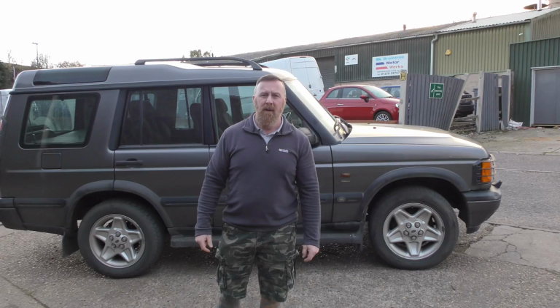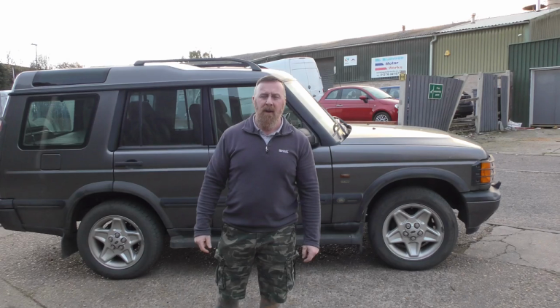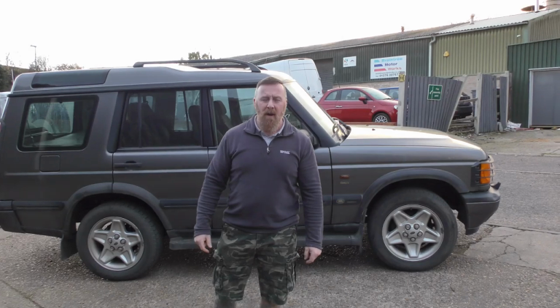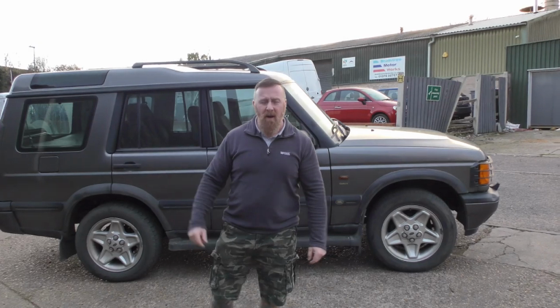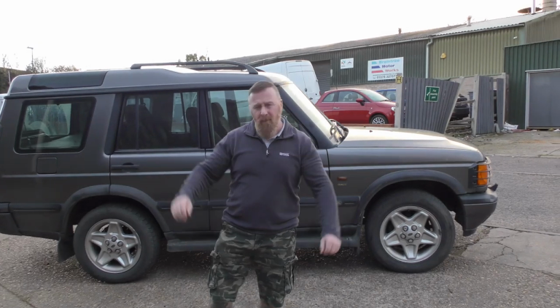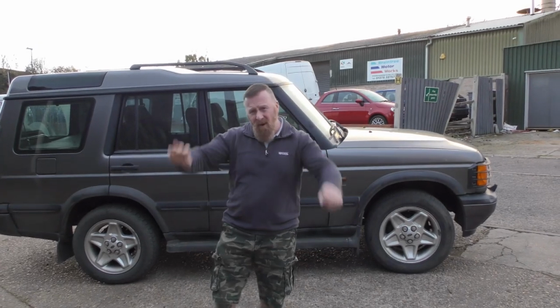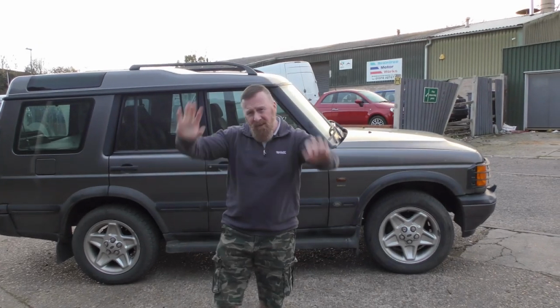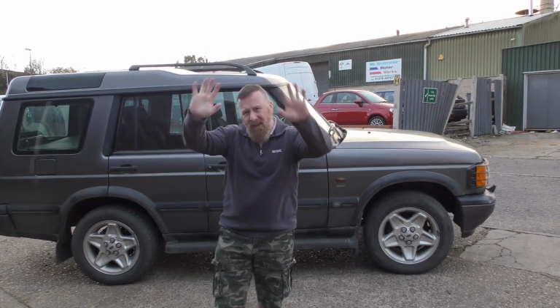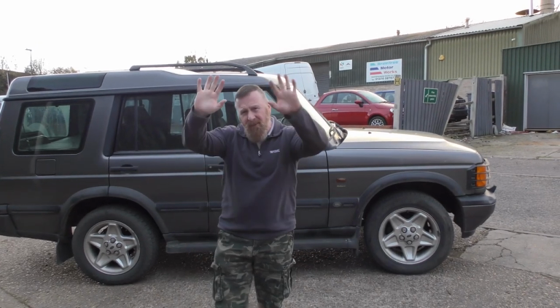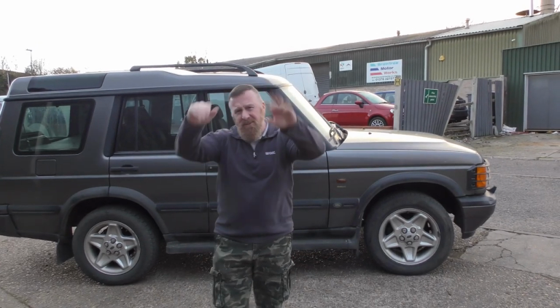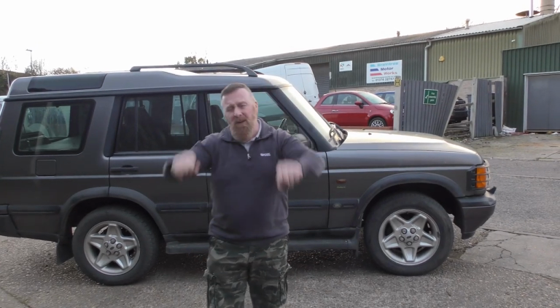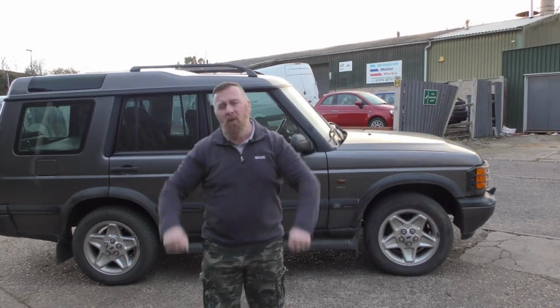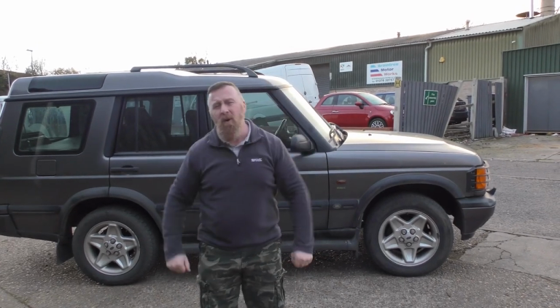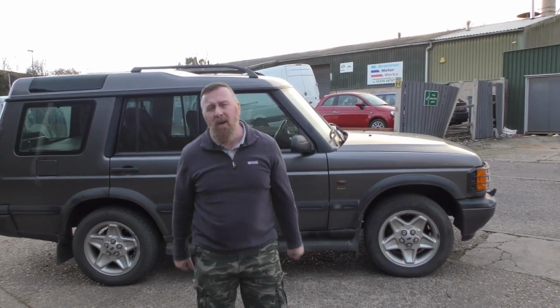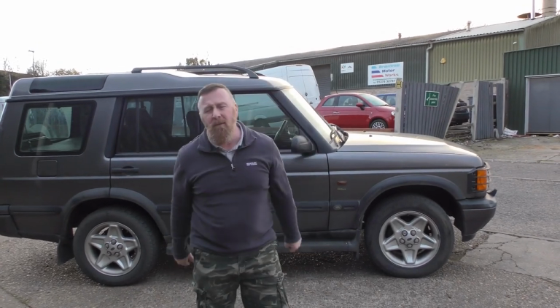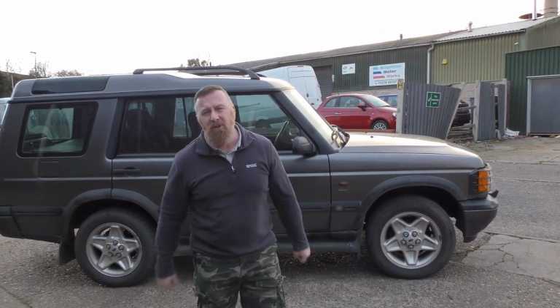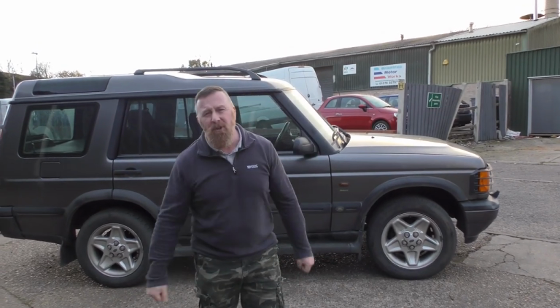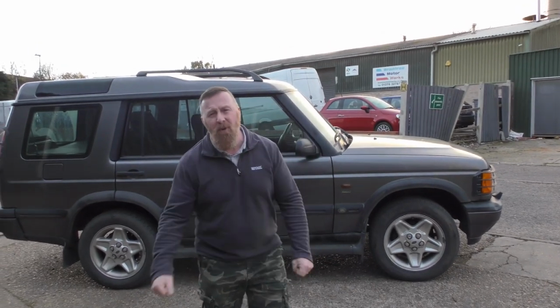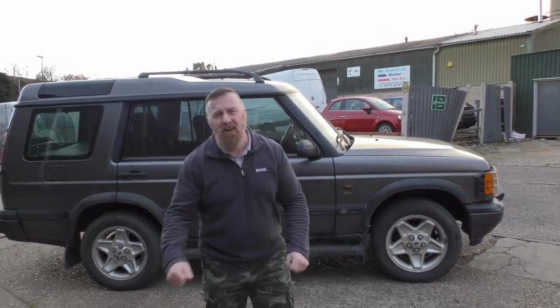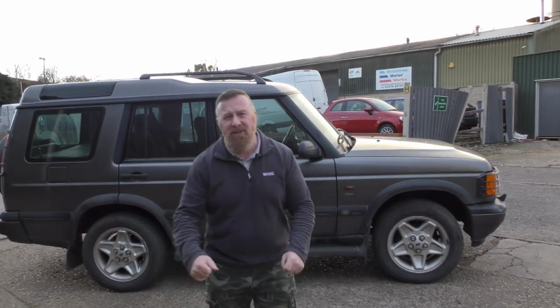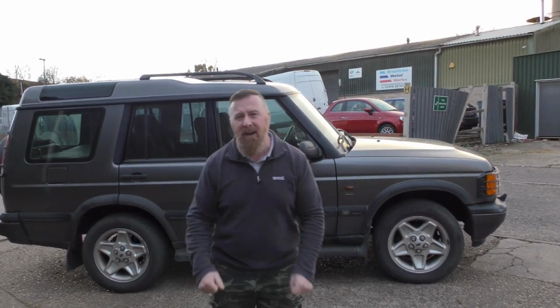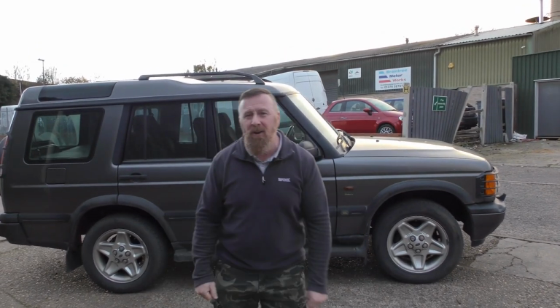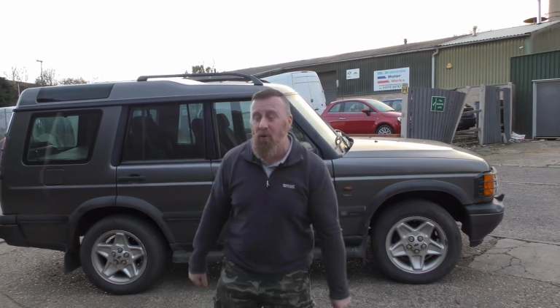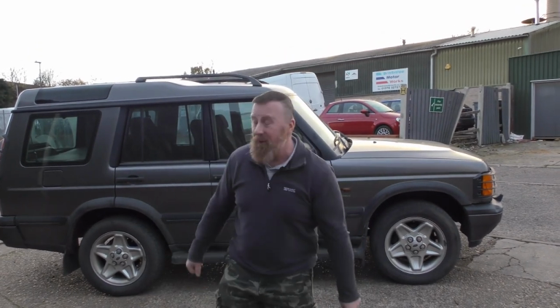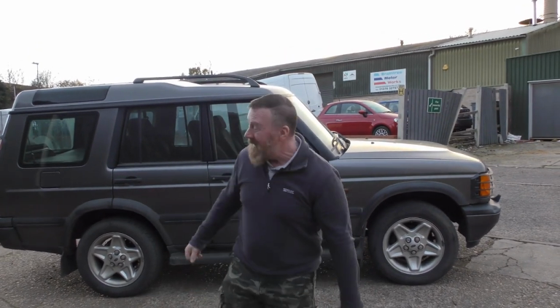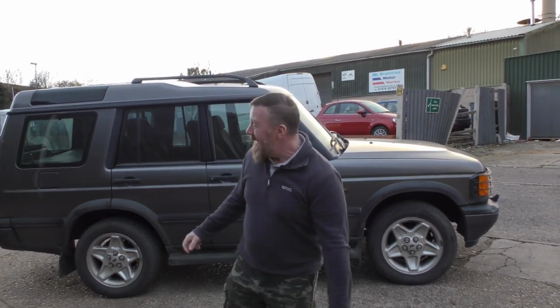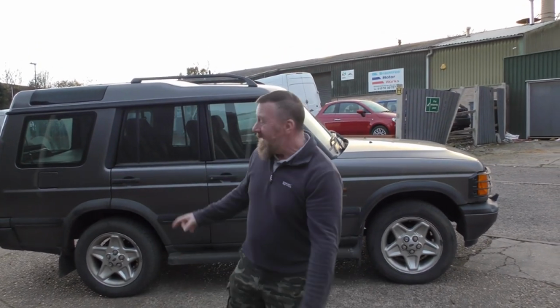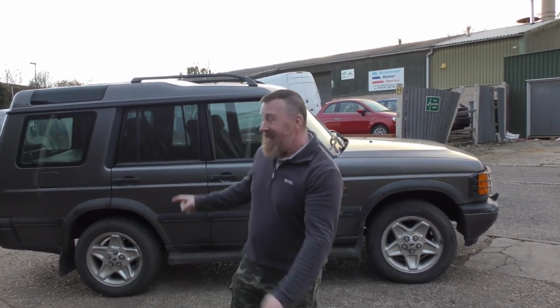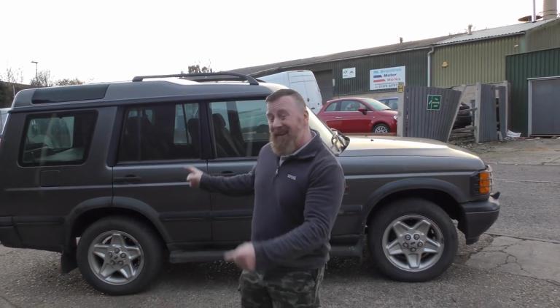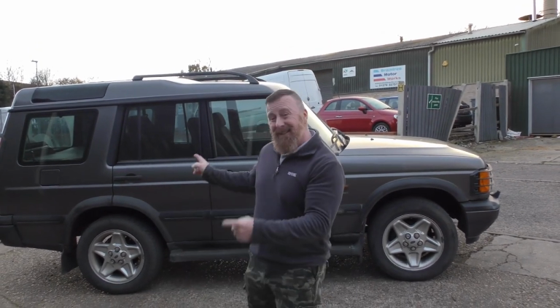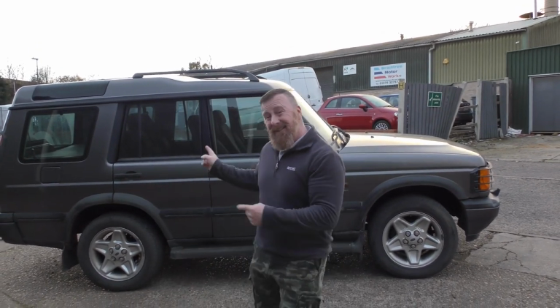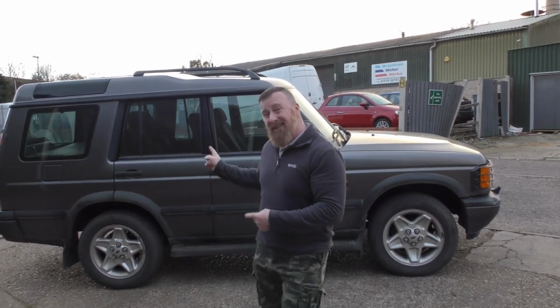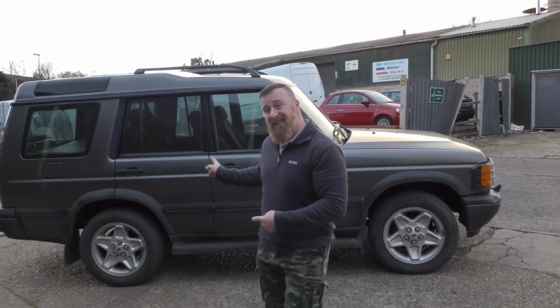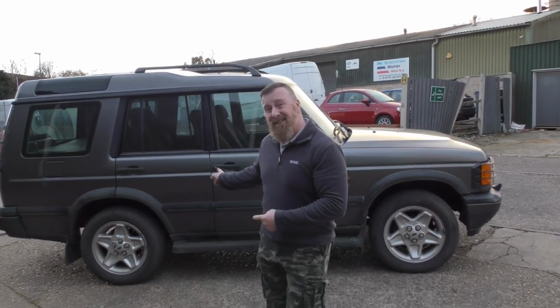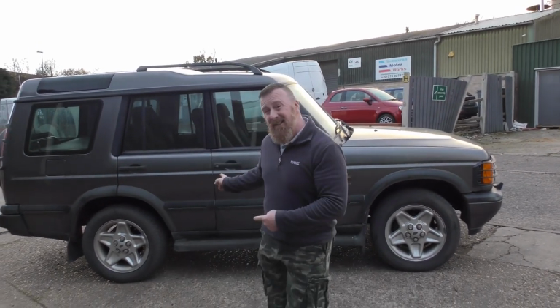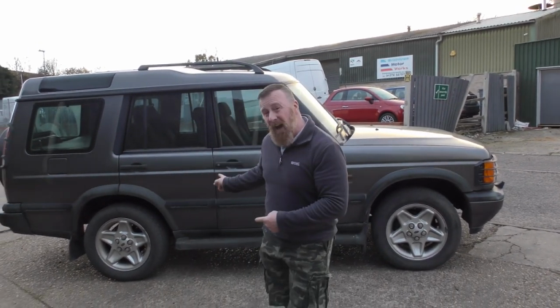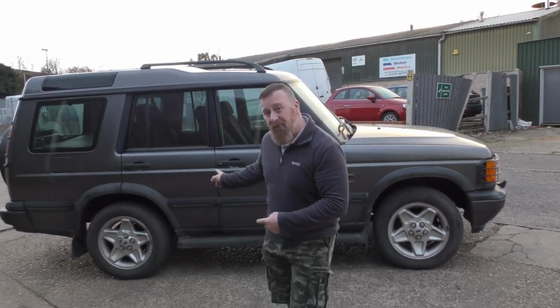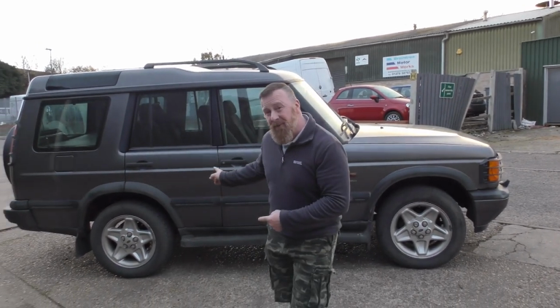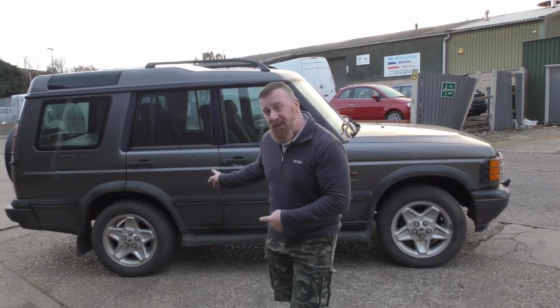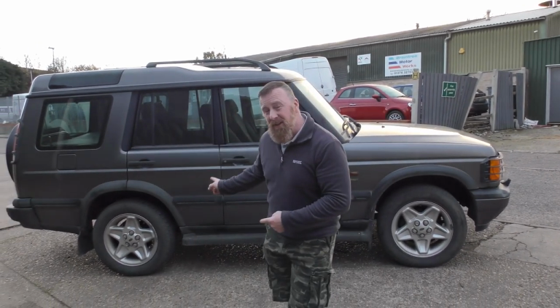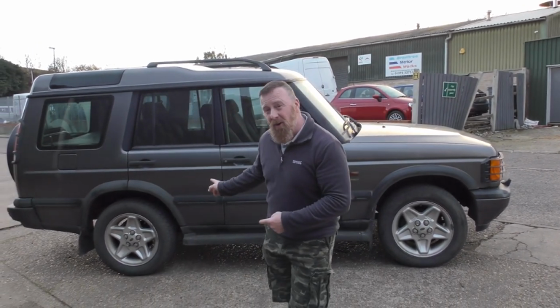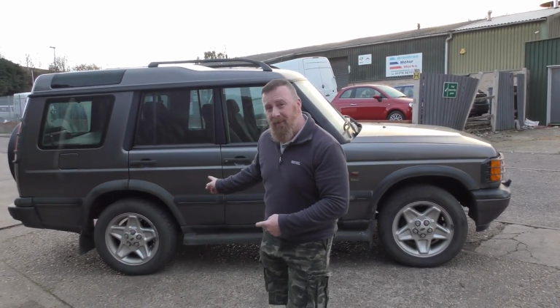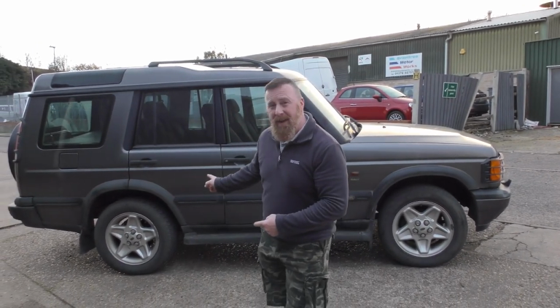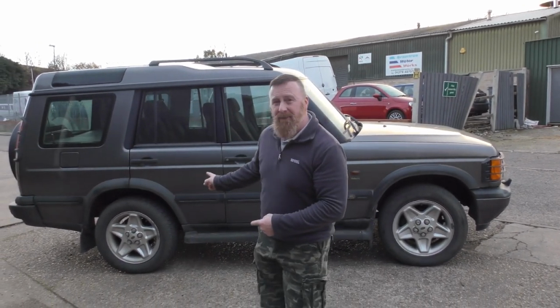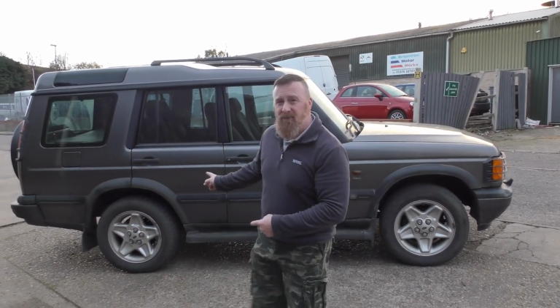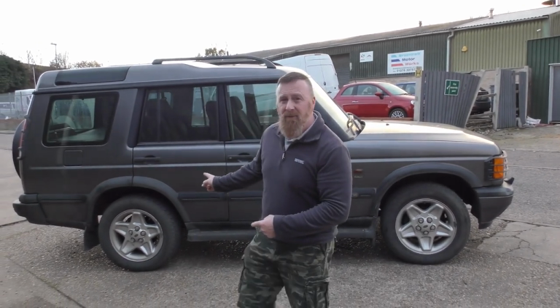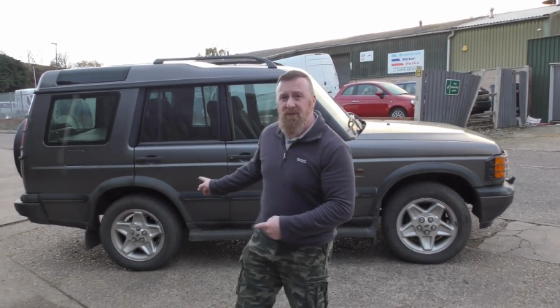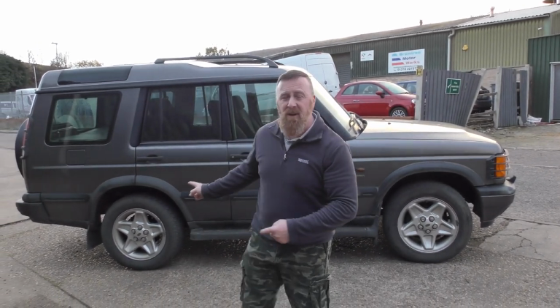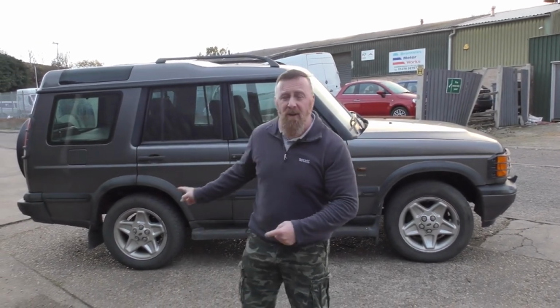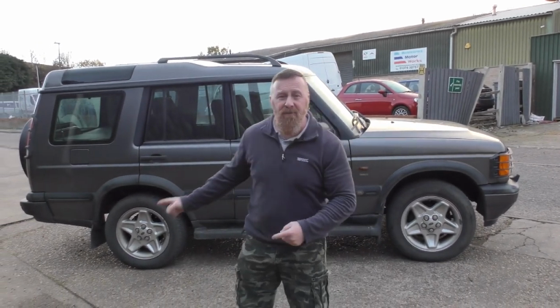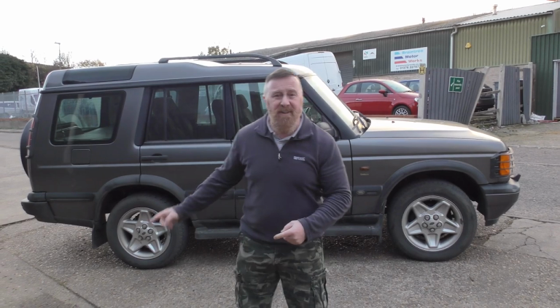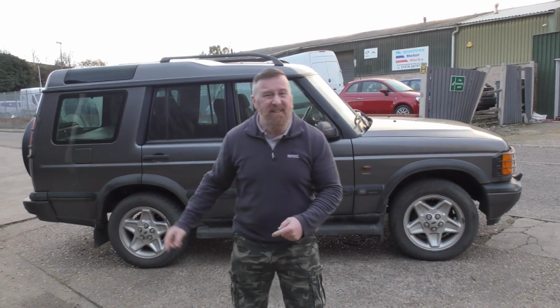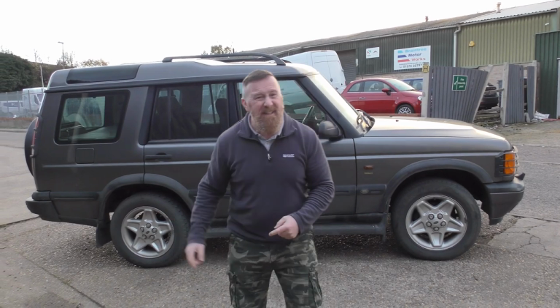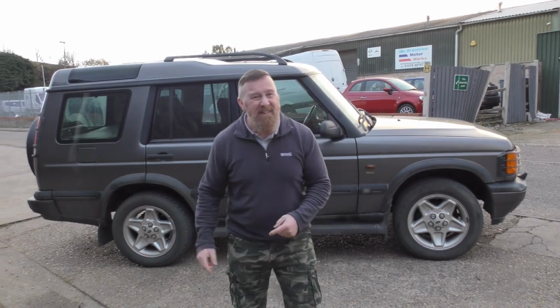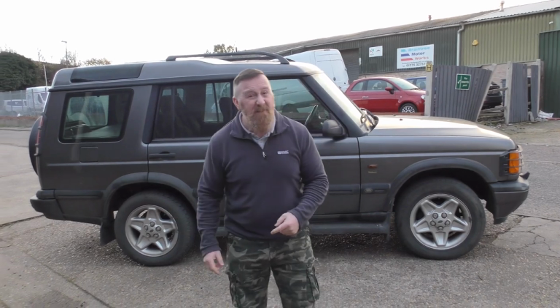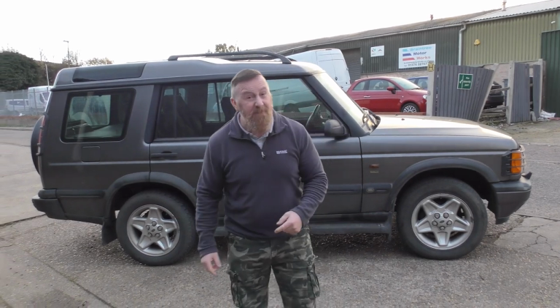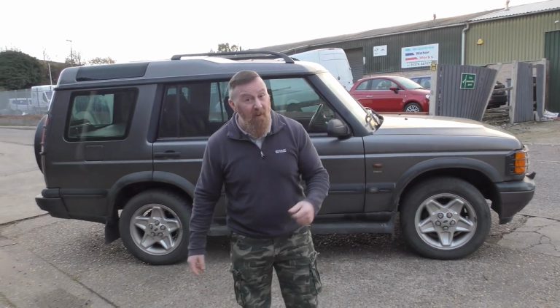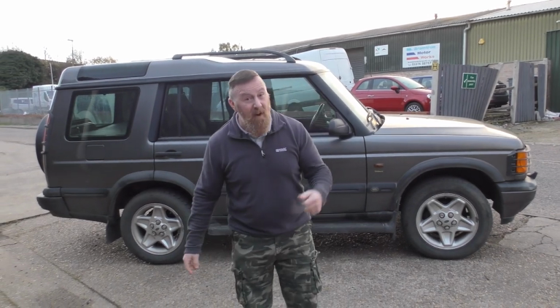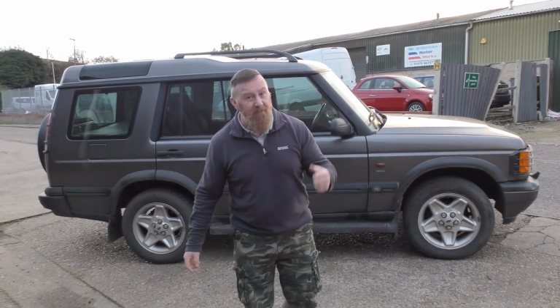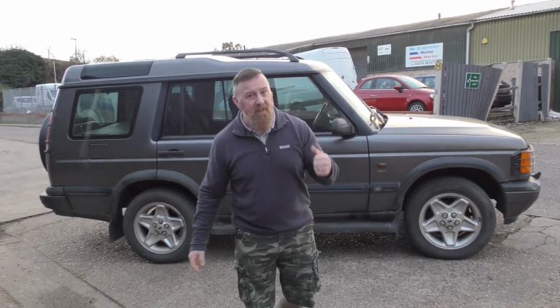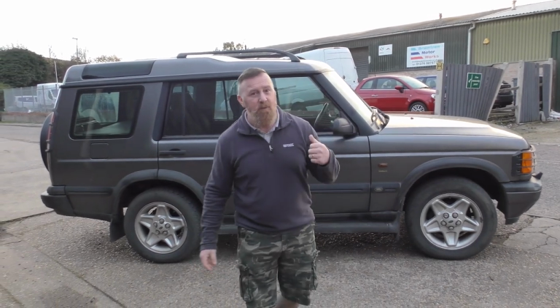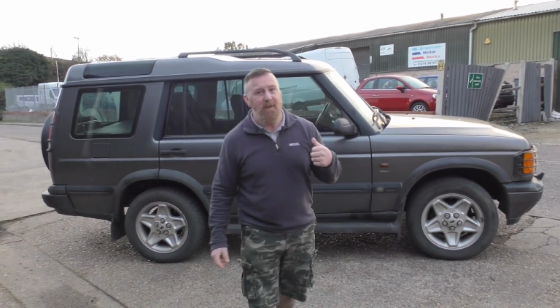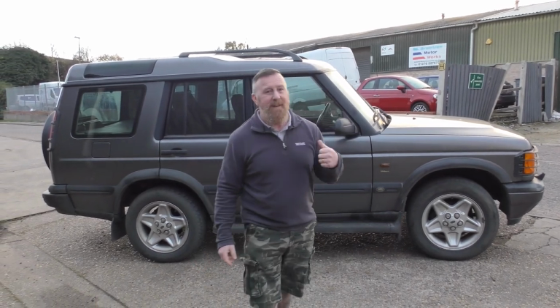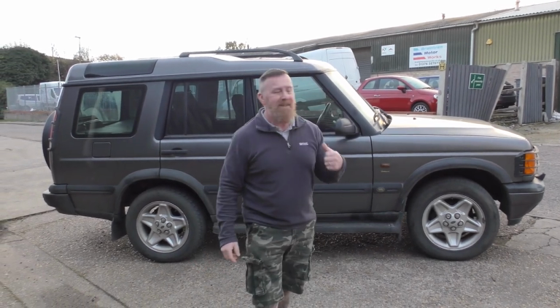Hi, Mark Savage here, welcome to my channel. It is Discovery time — Land Rover Discovery TD5, this one is.